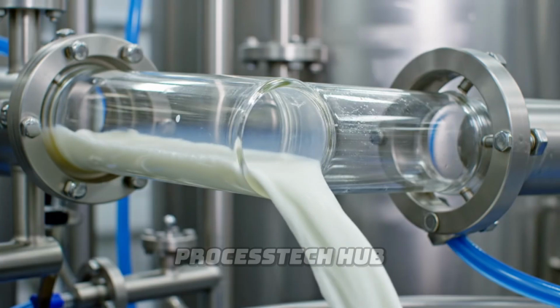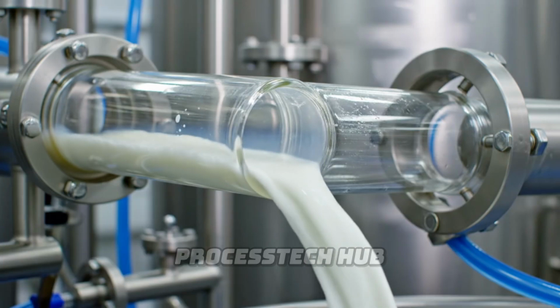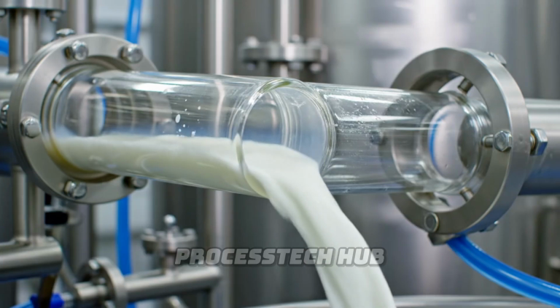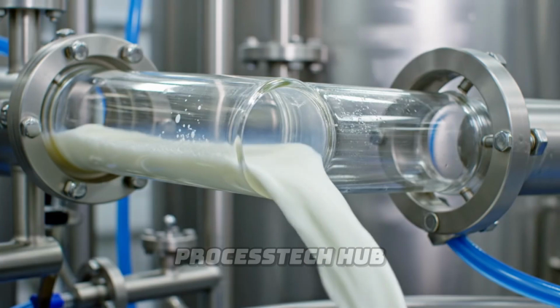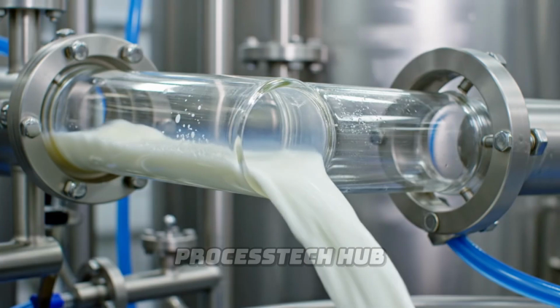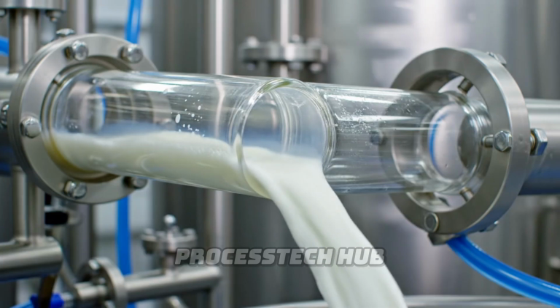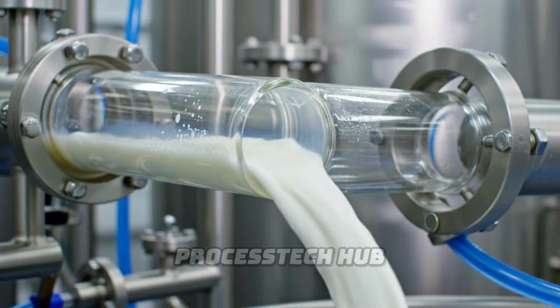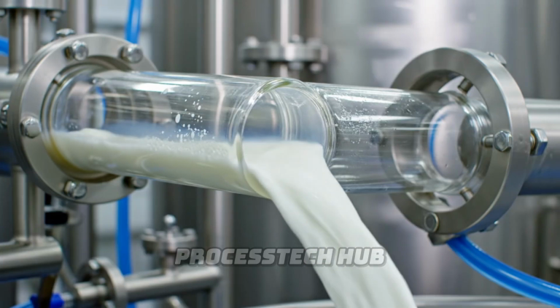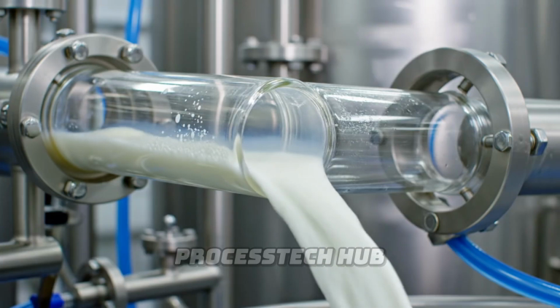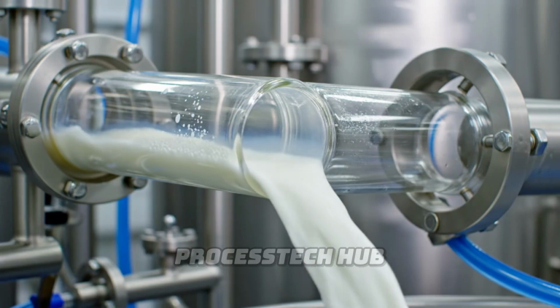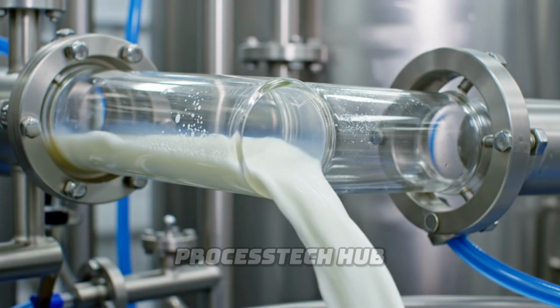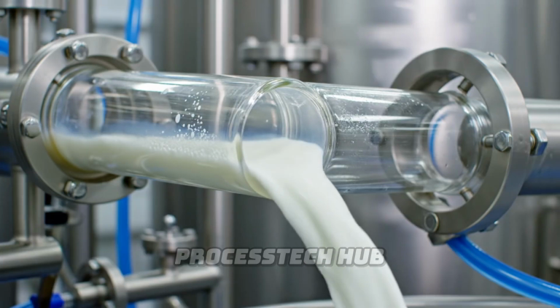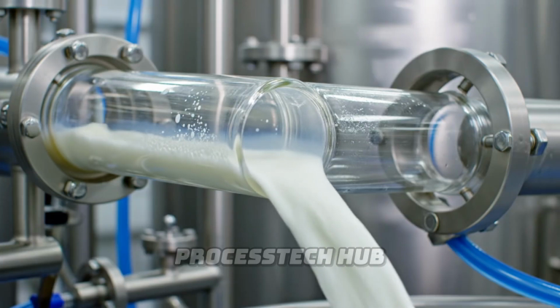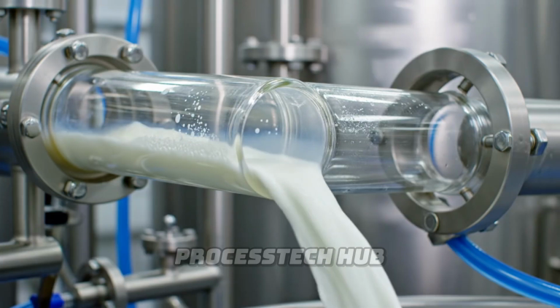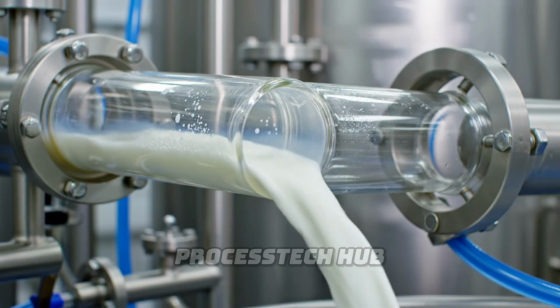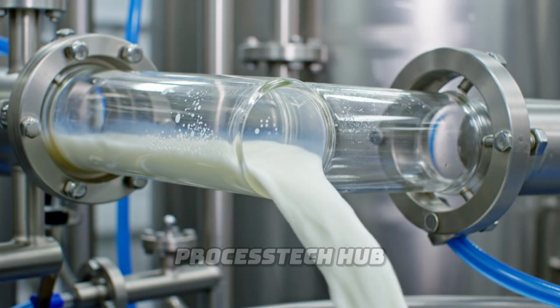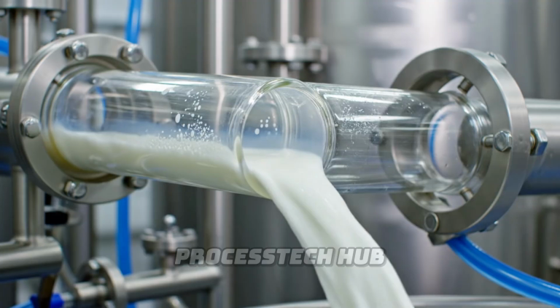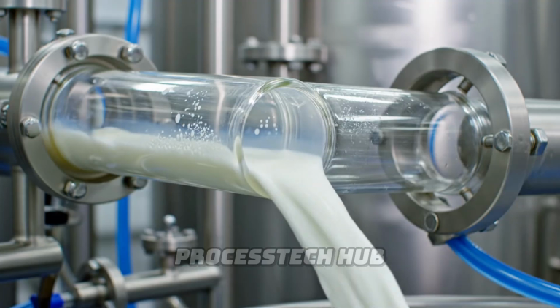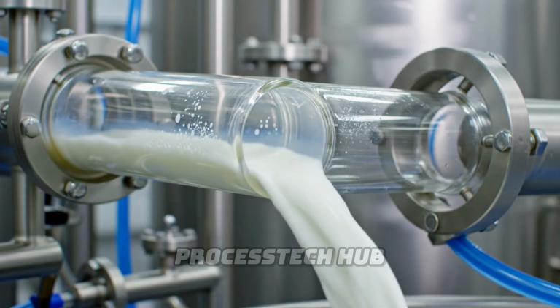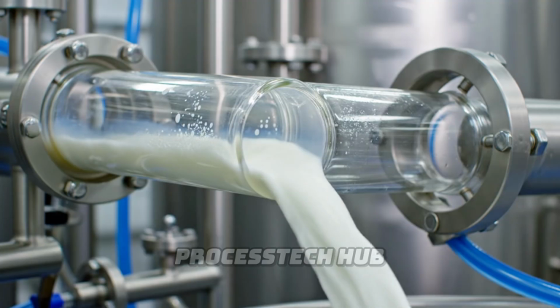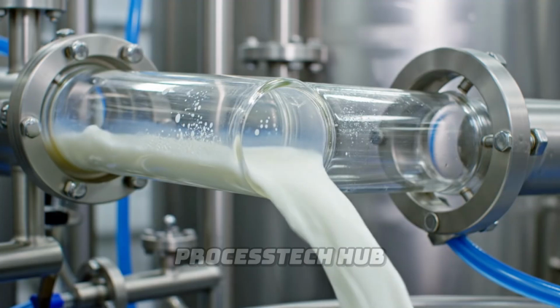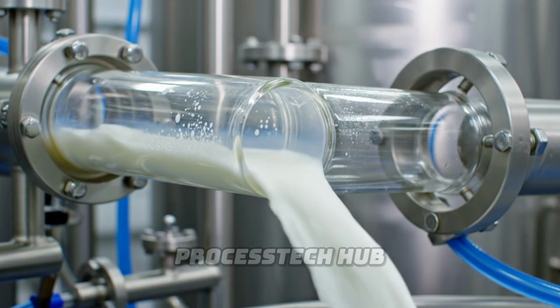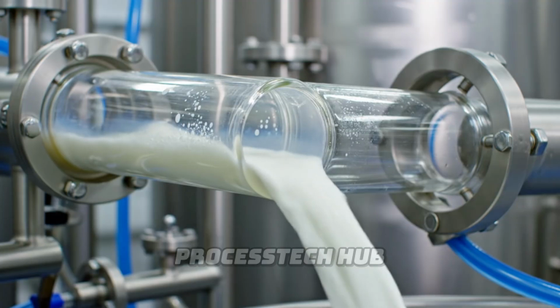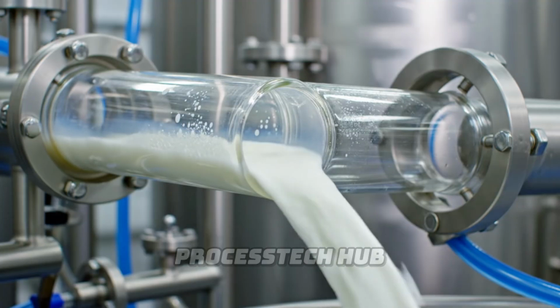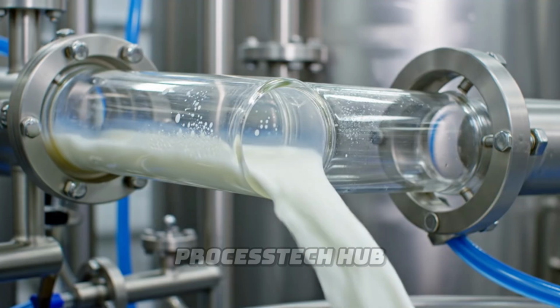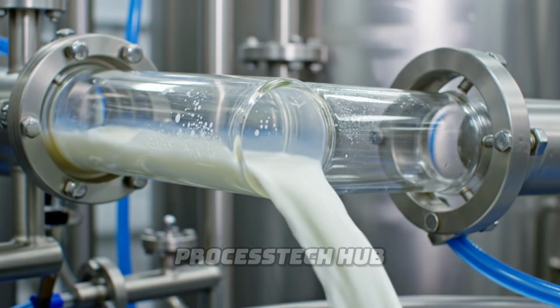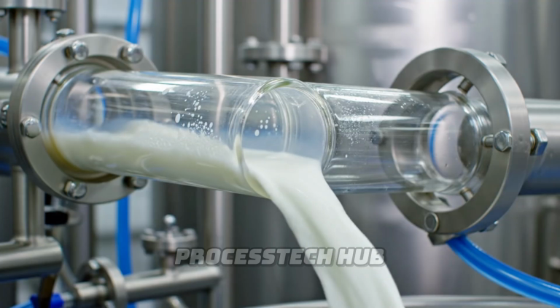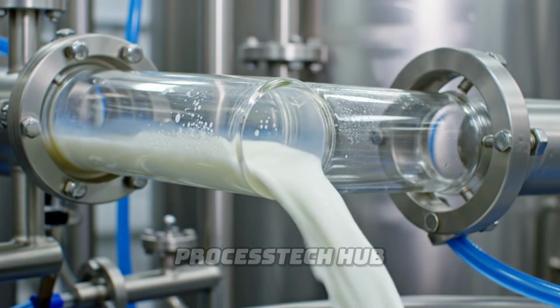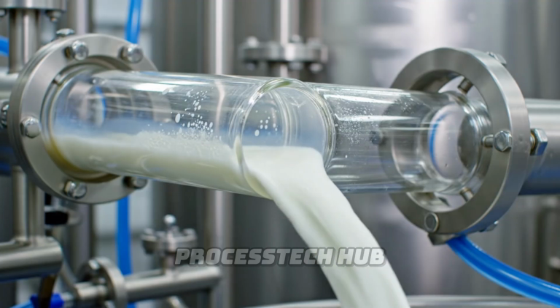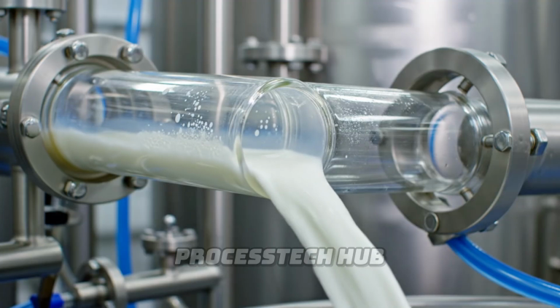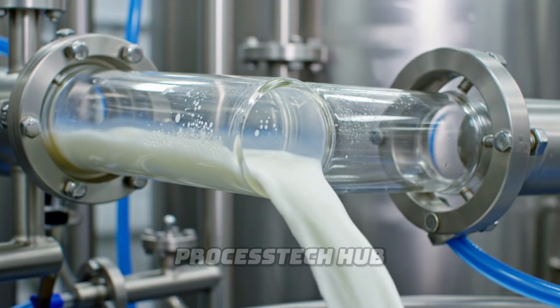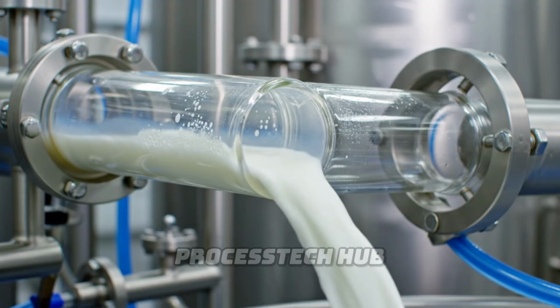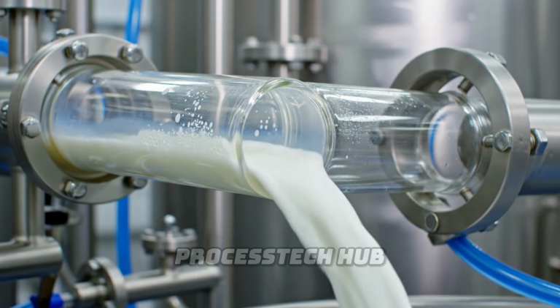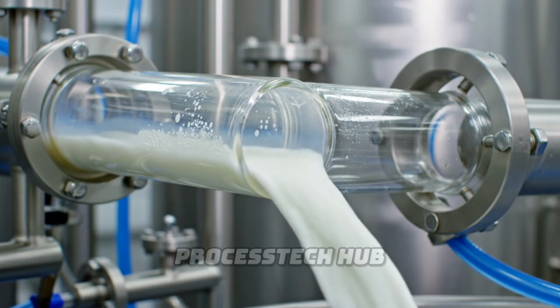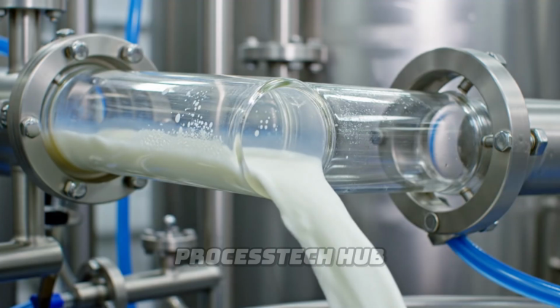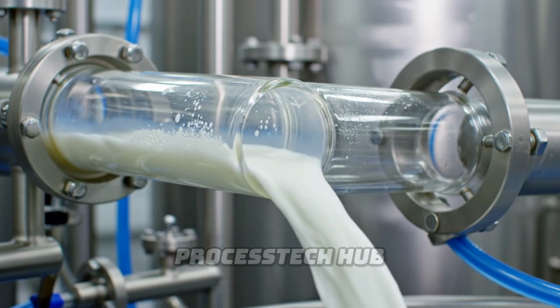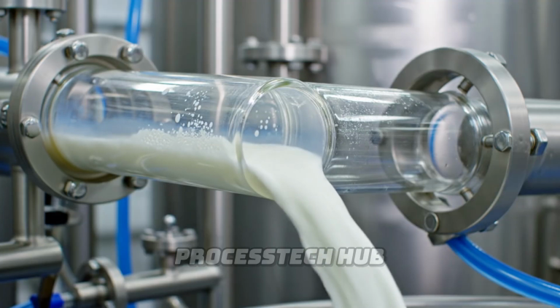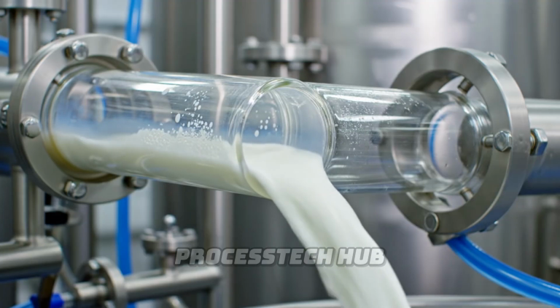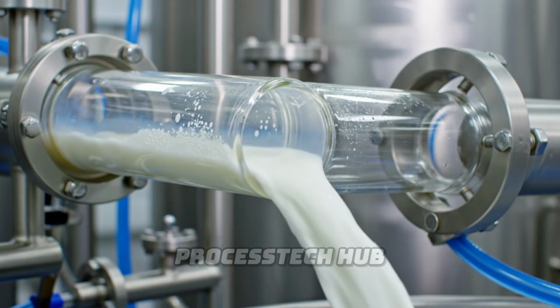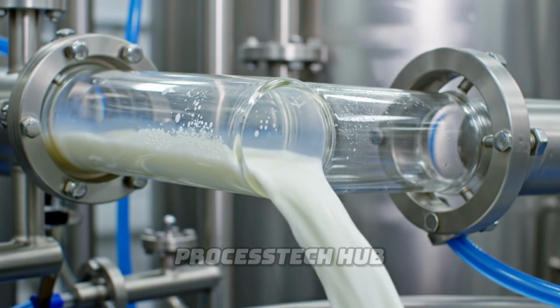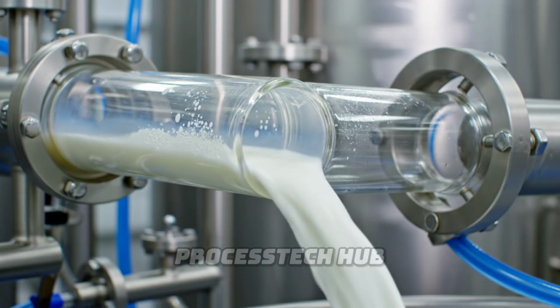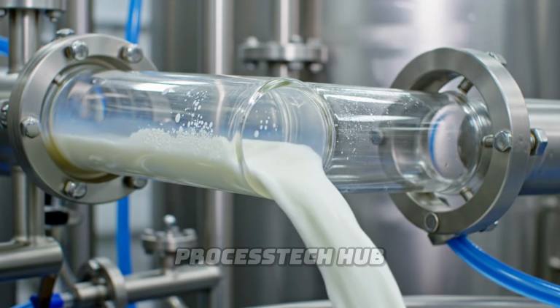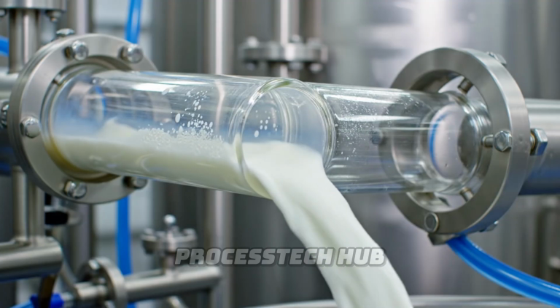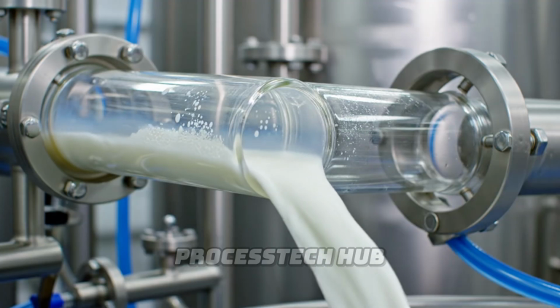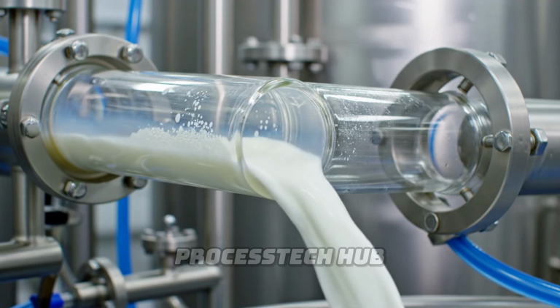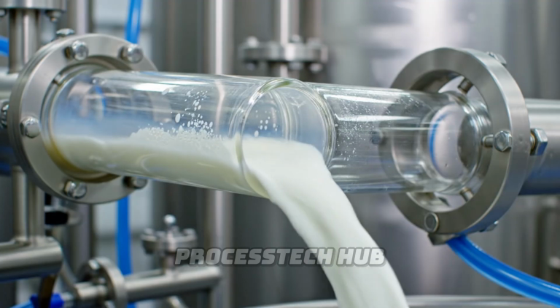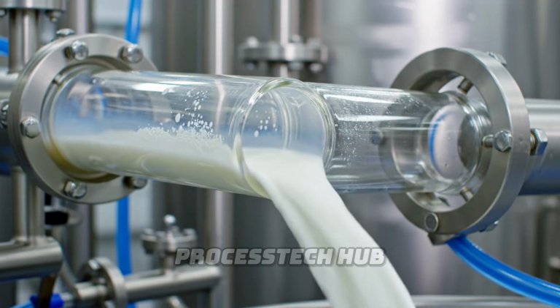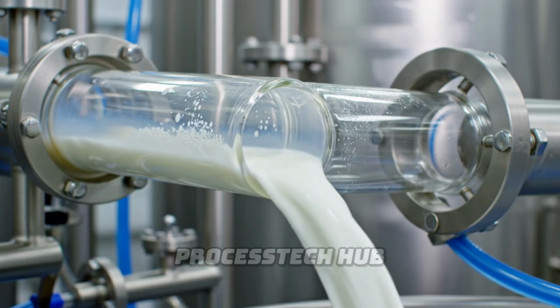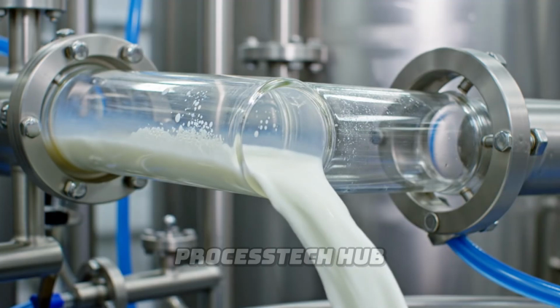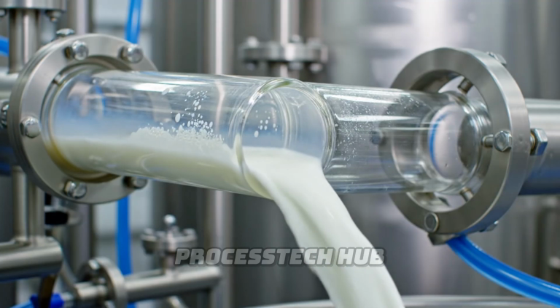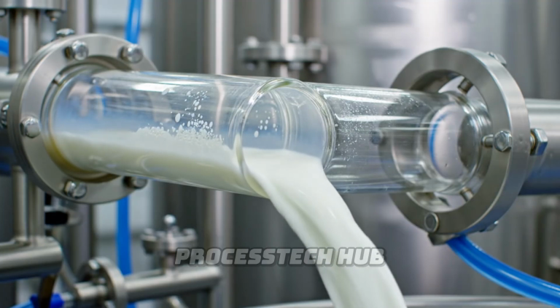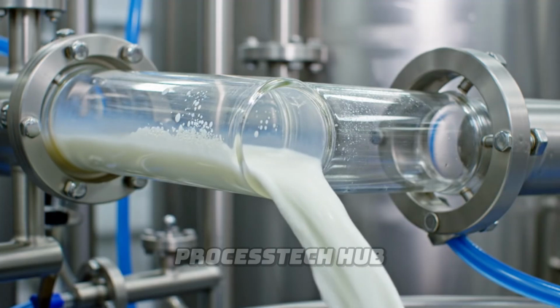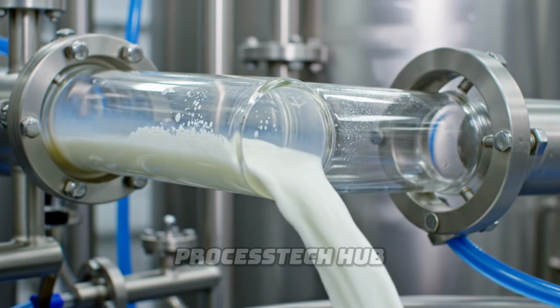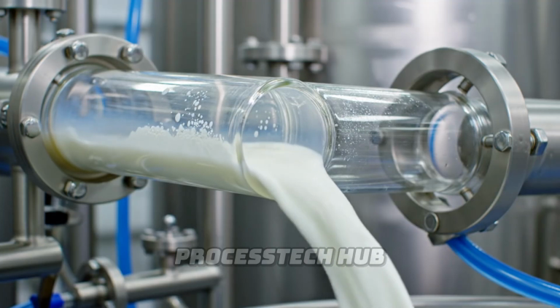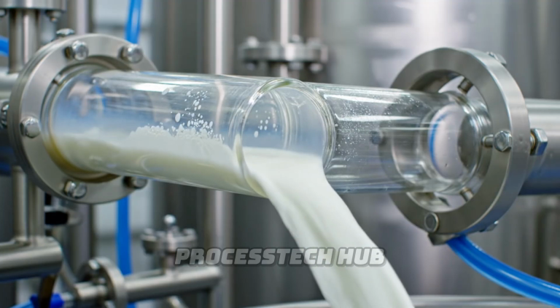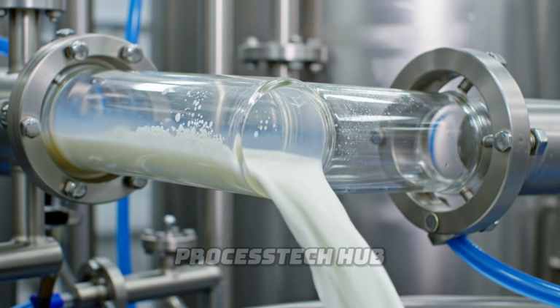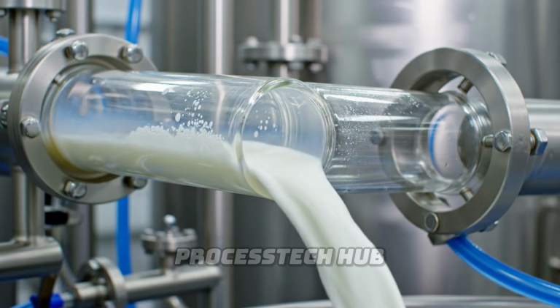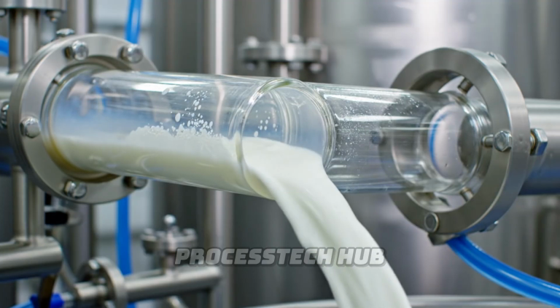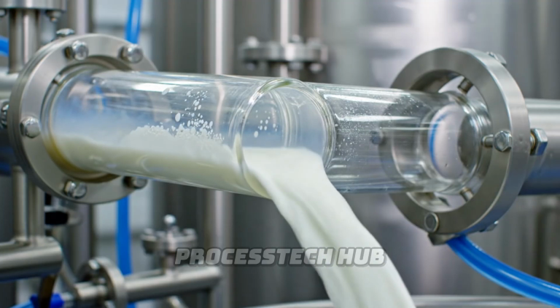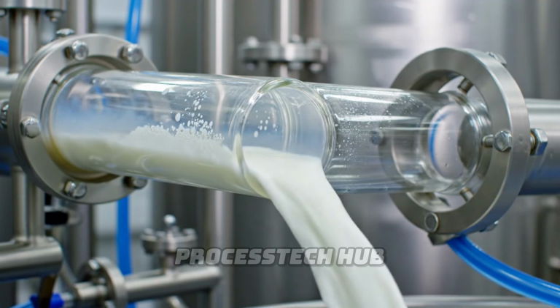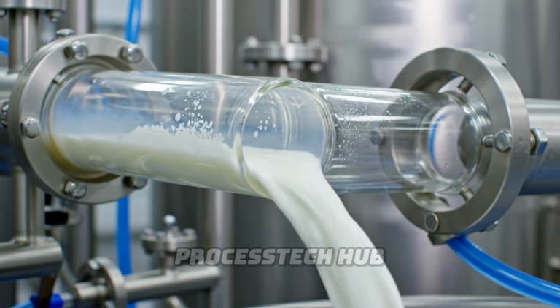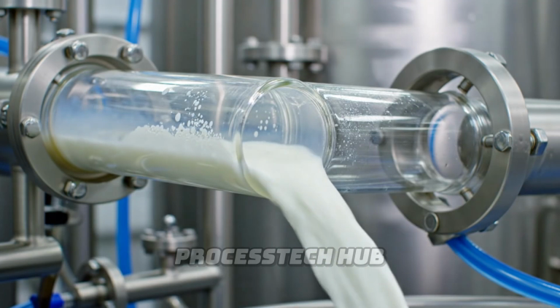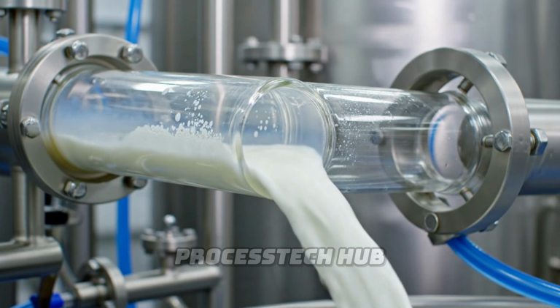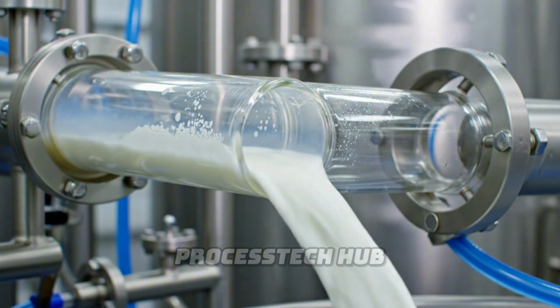After collection, the milk is carefully transported through sterile pipes to ensure maximum freshness.